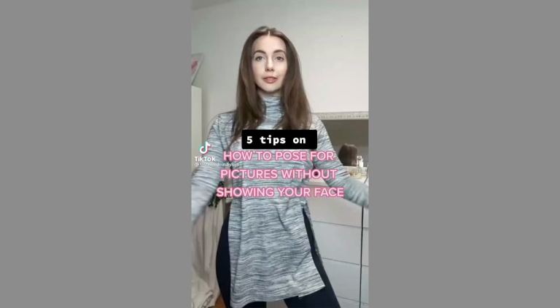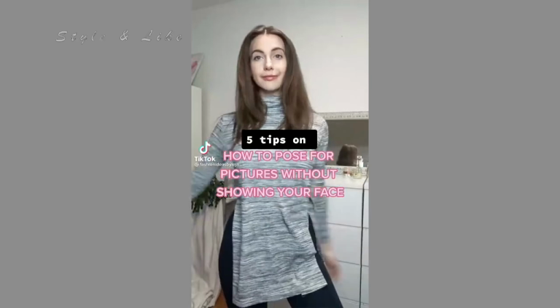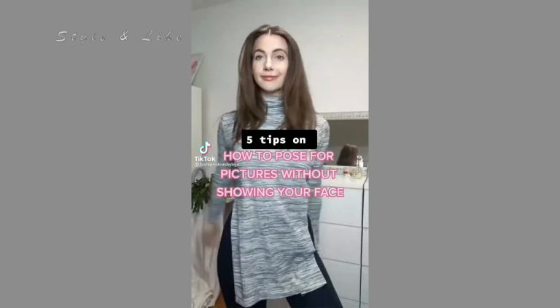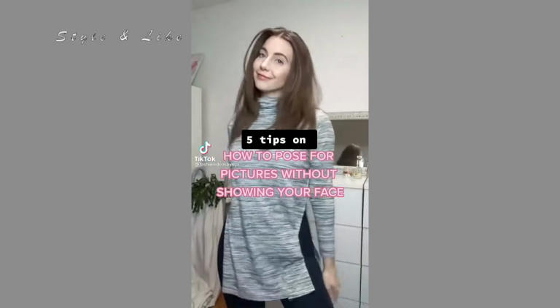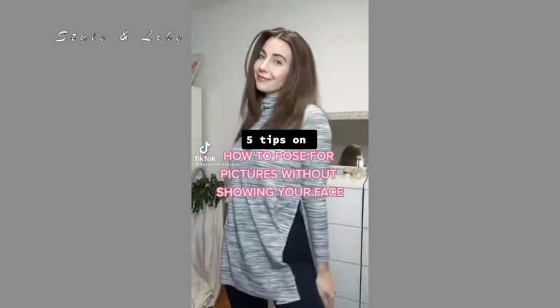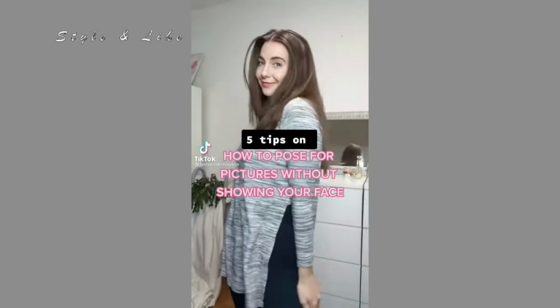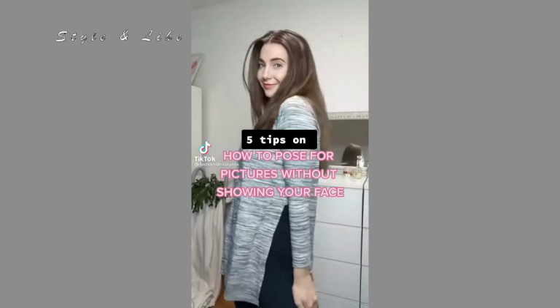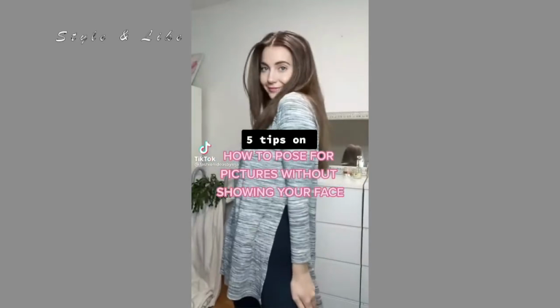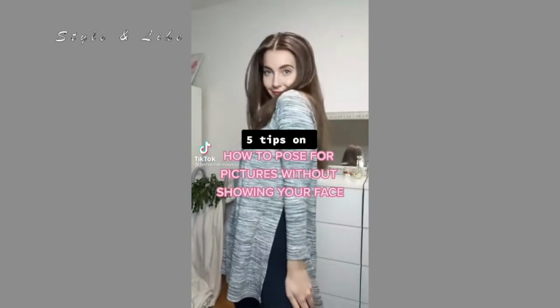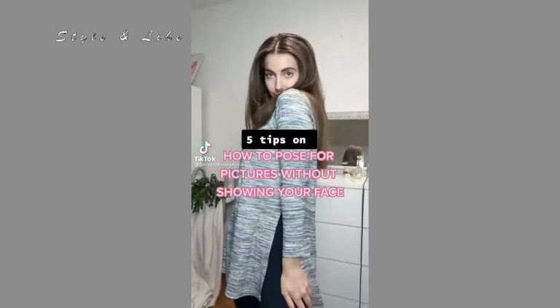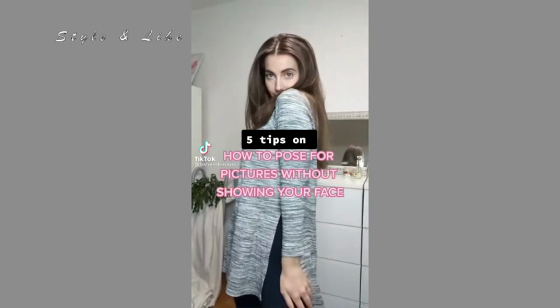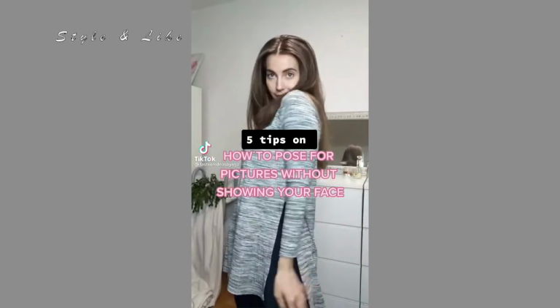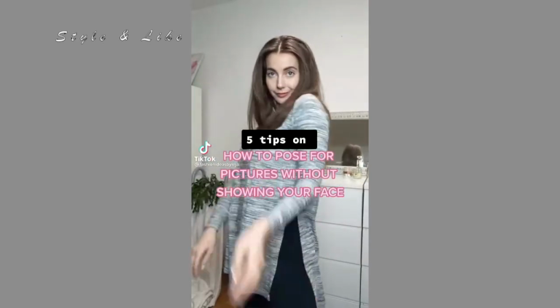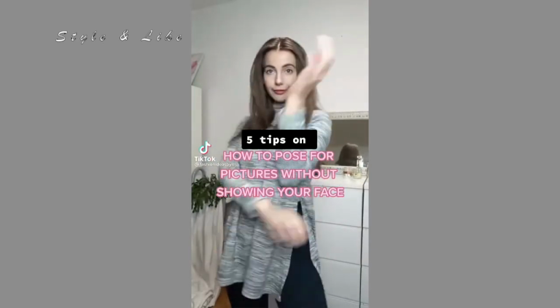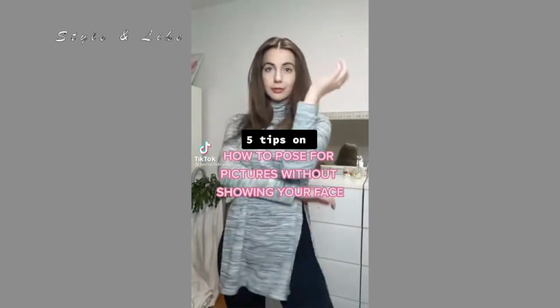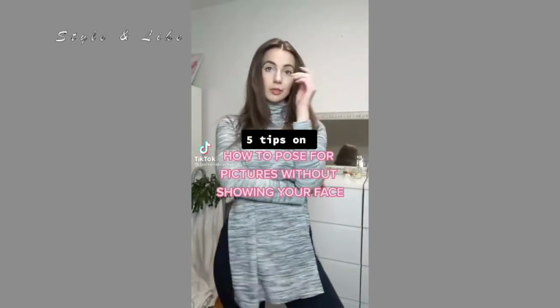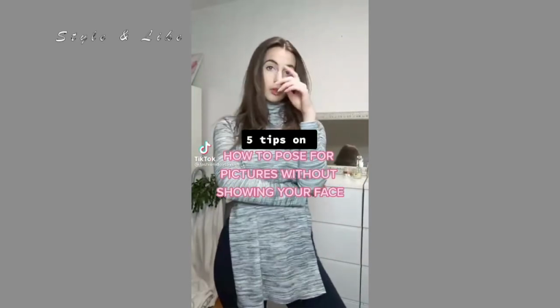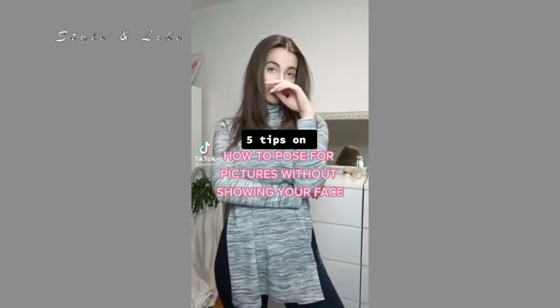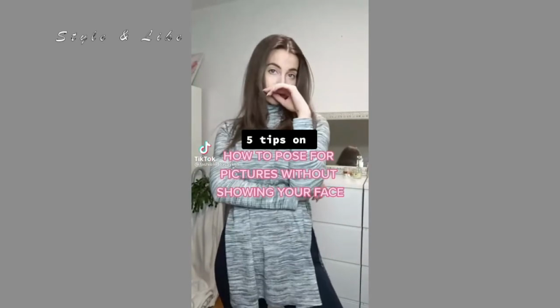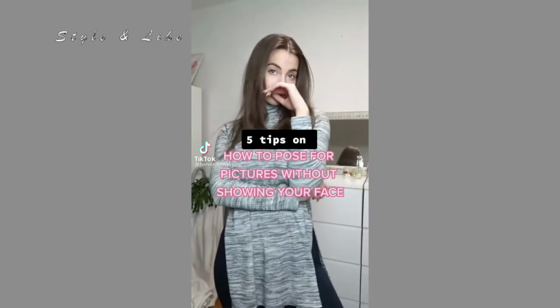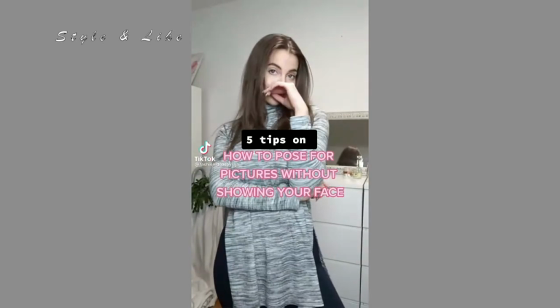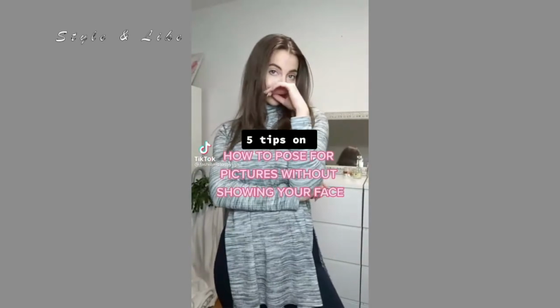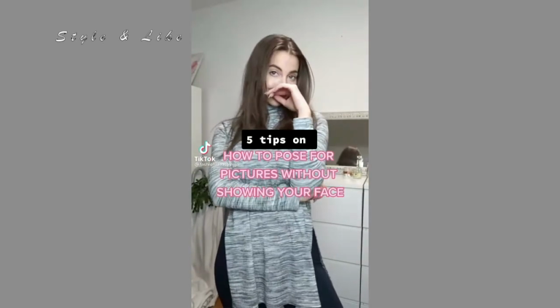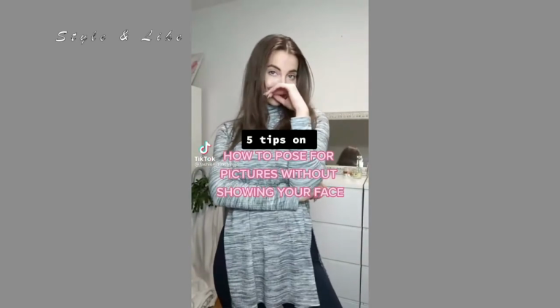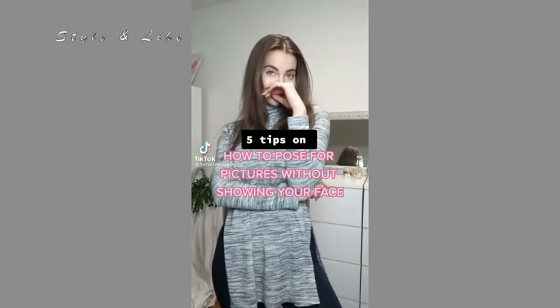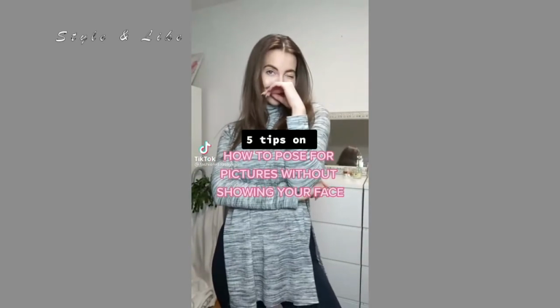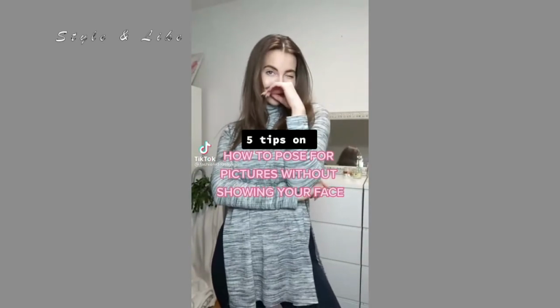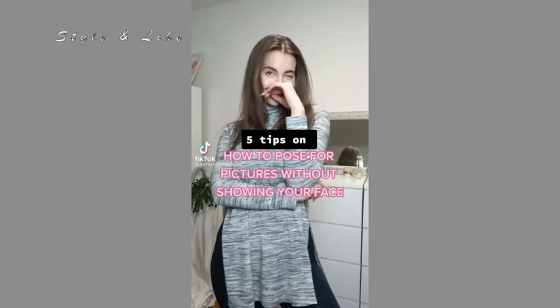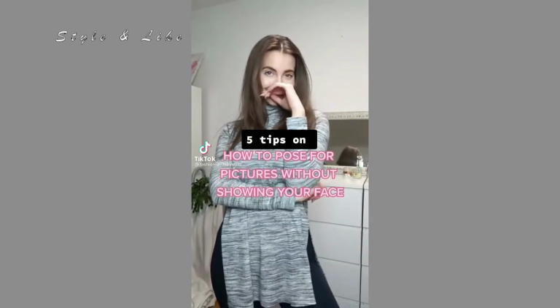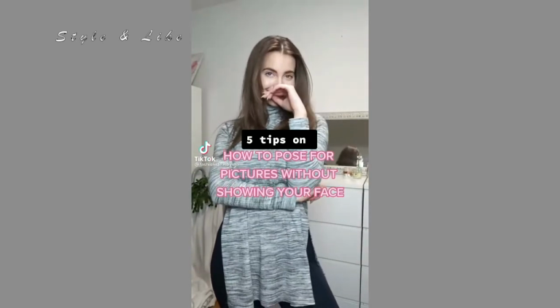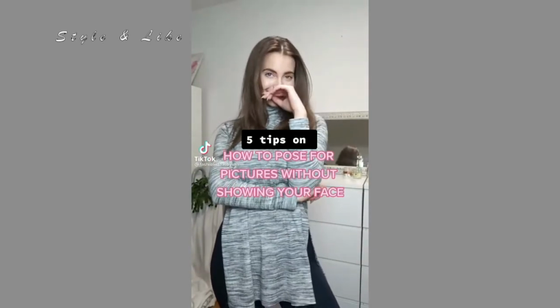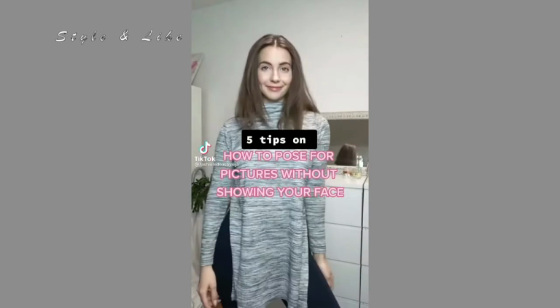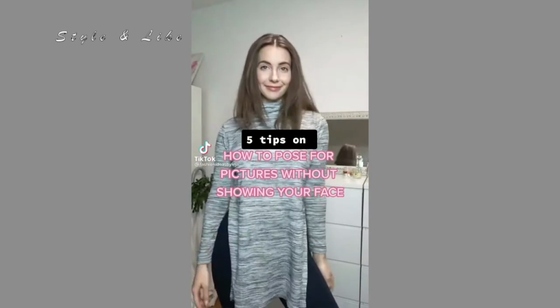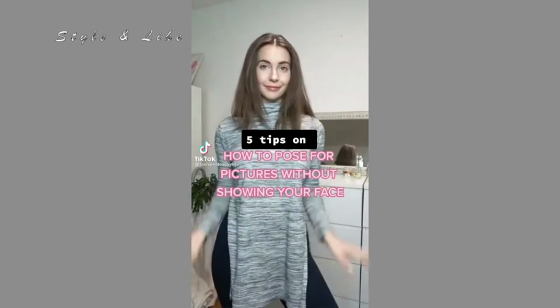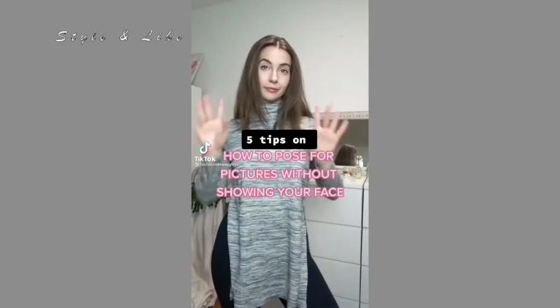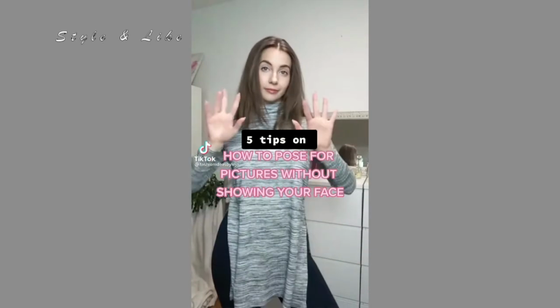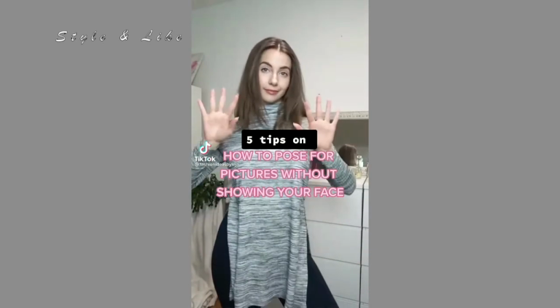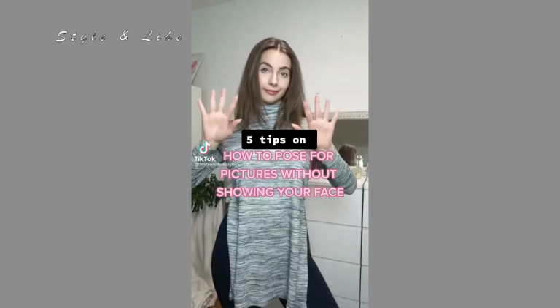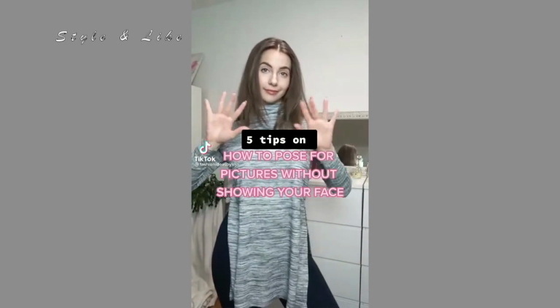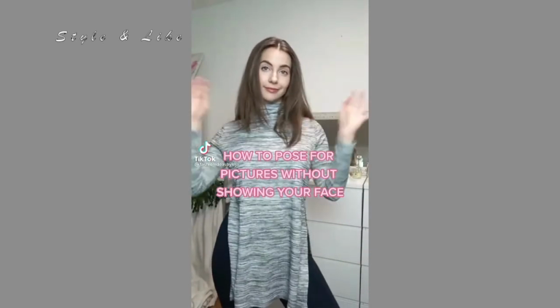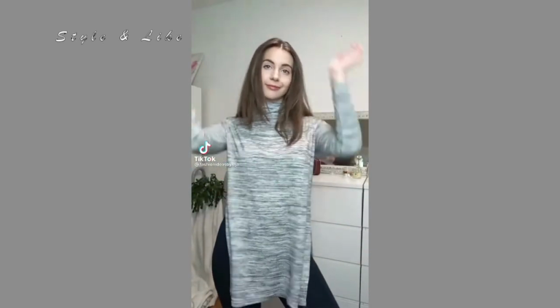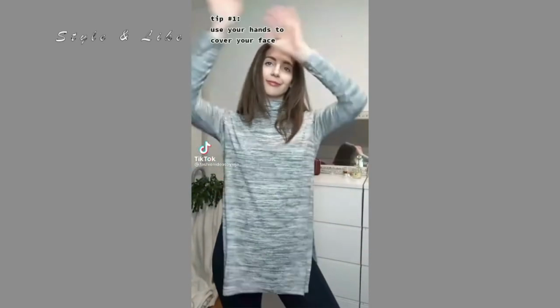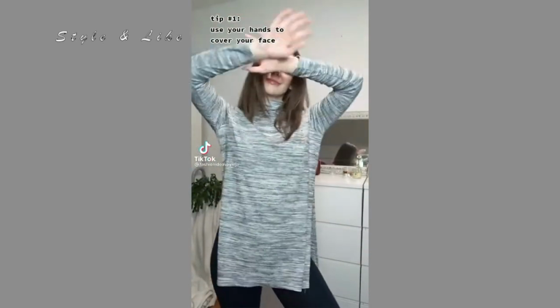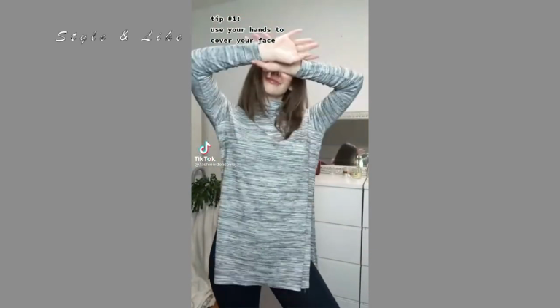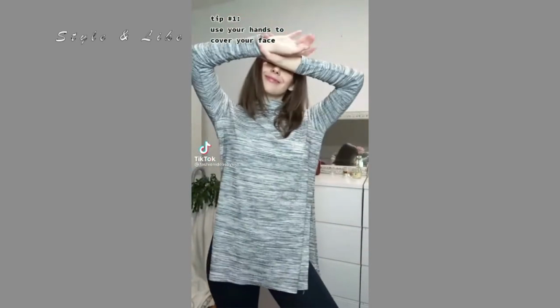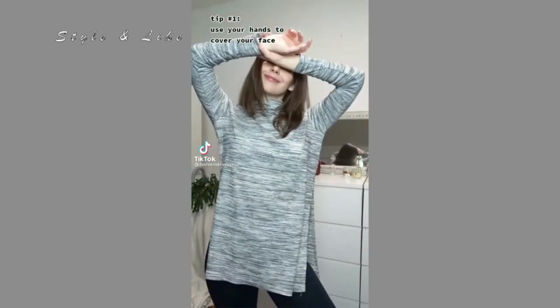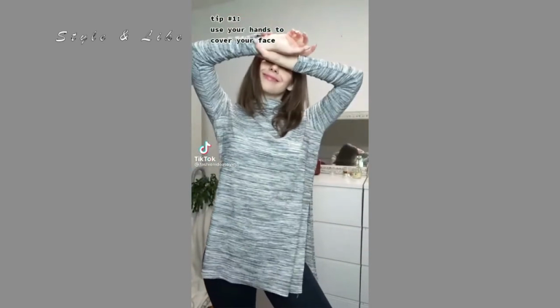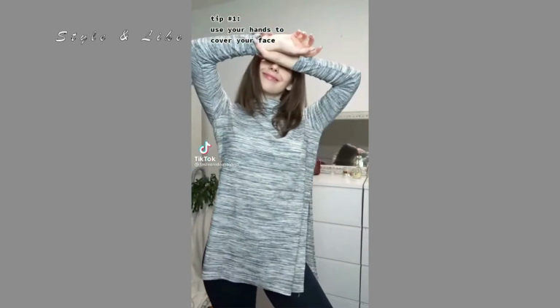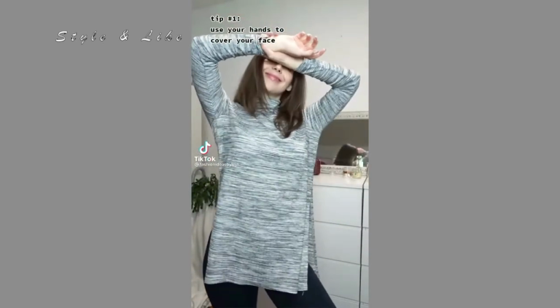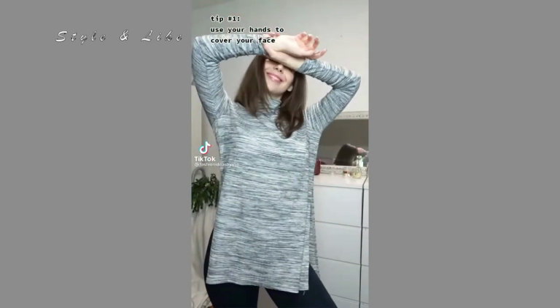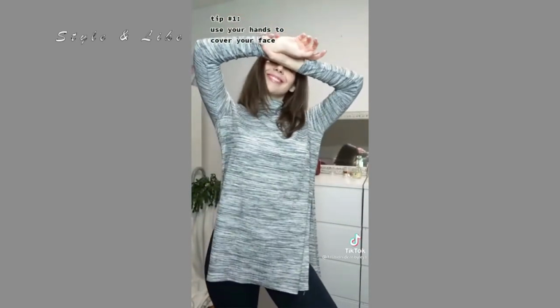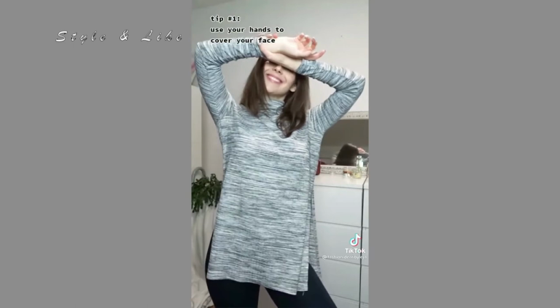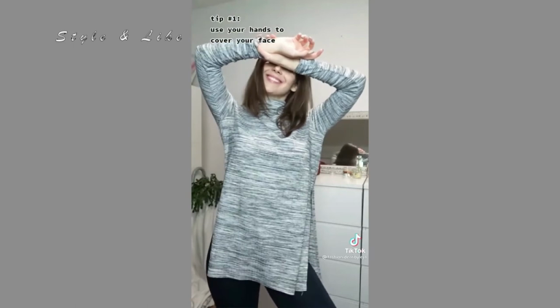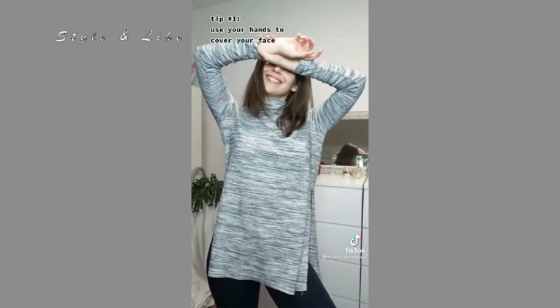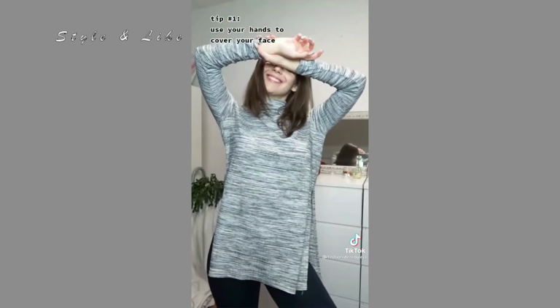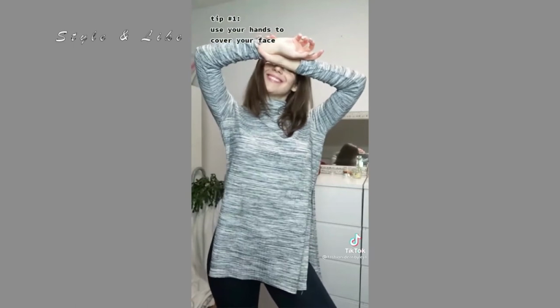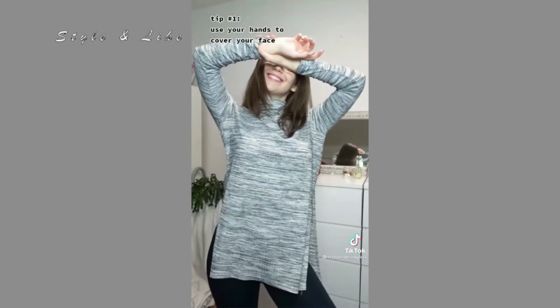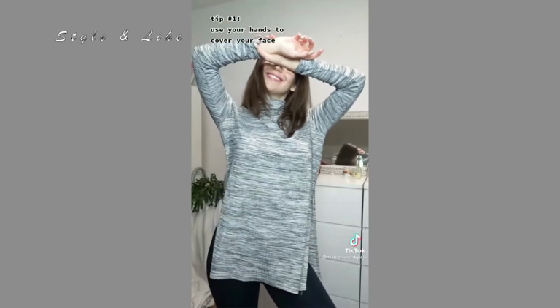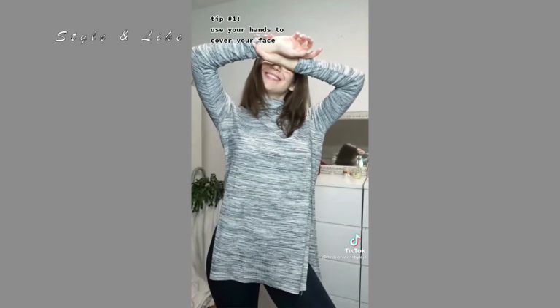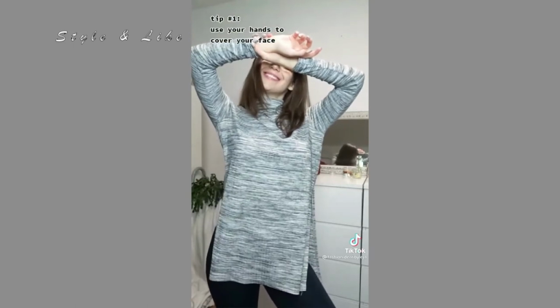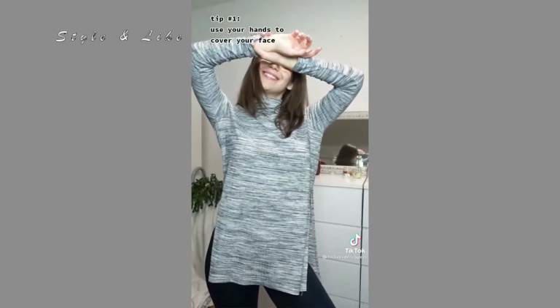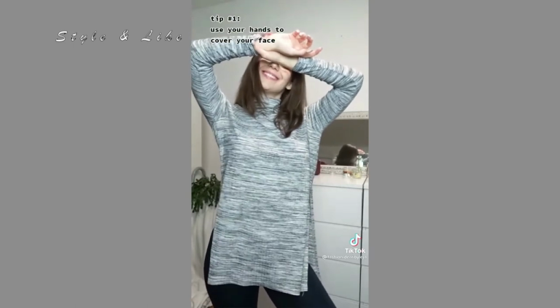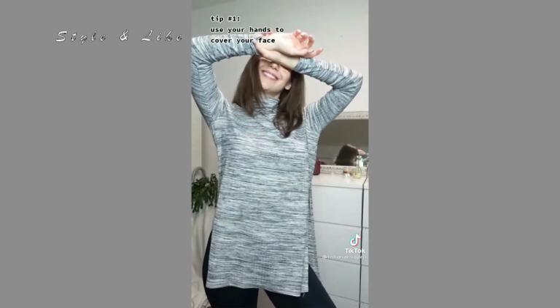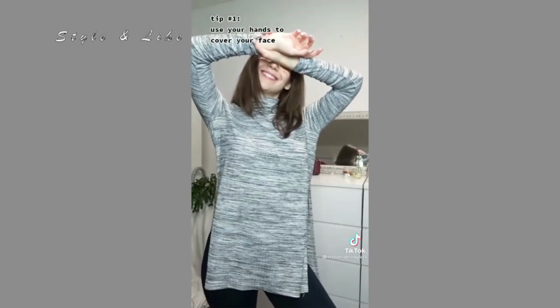Here are my favorite ways to pose for a picture without showing your face. Tip number one: use your hands and cover your face.